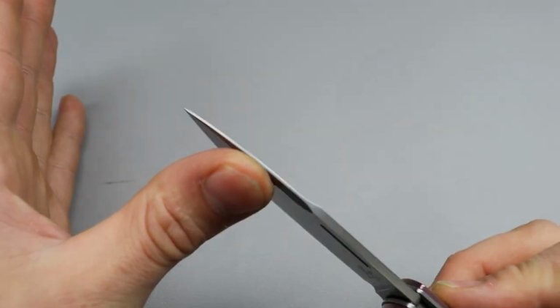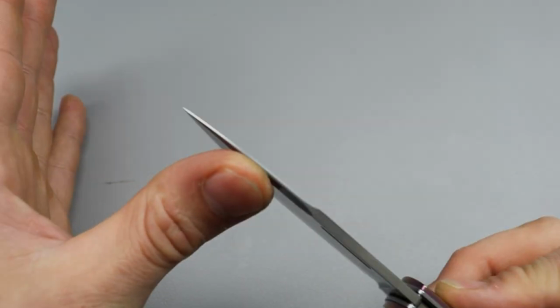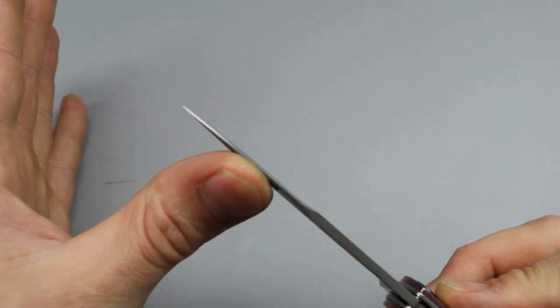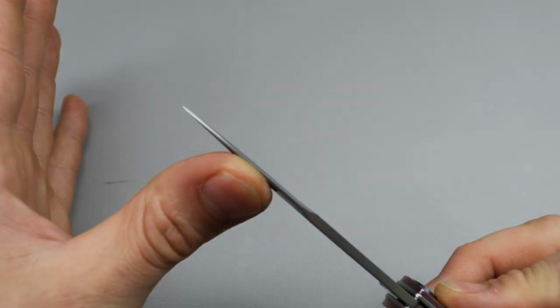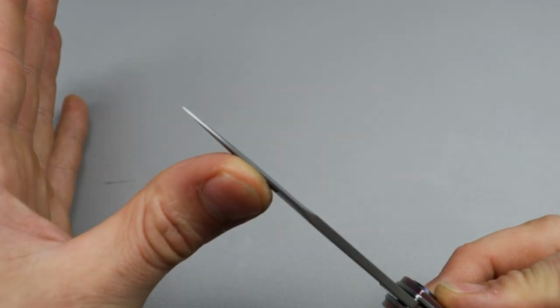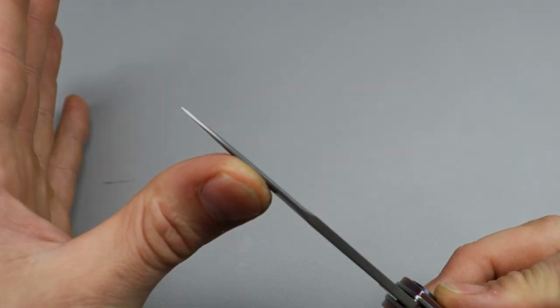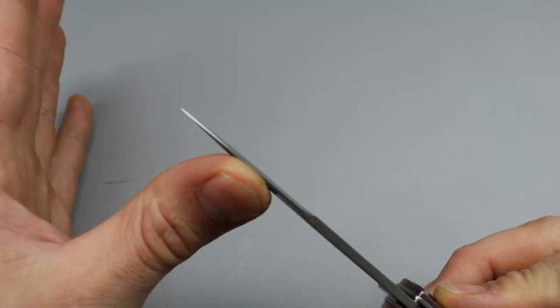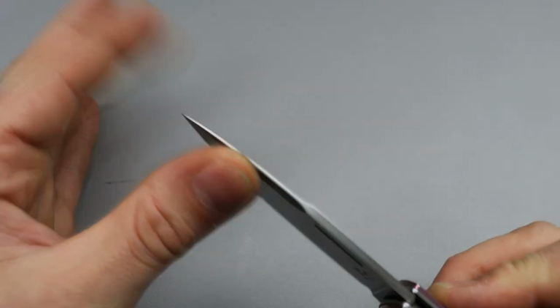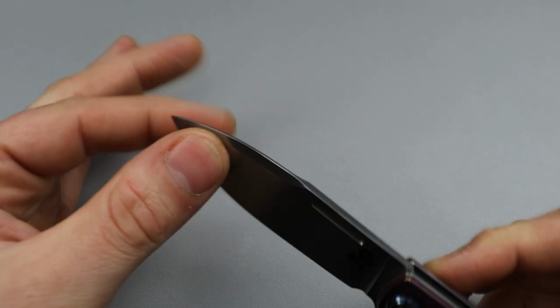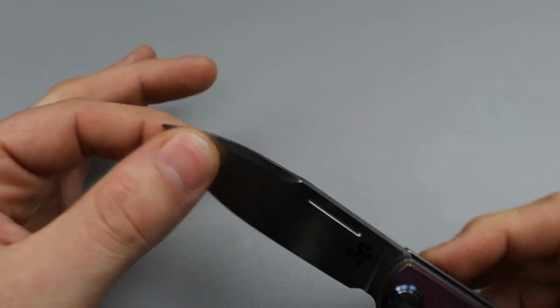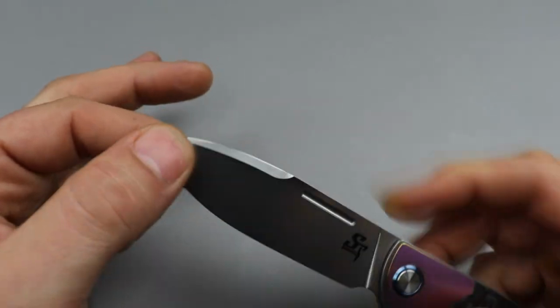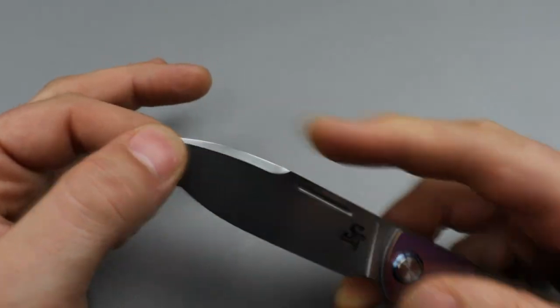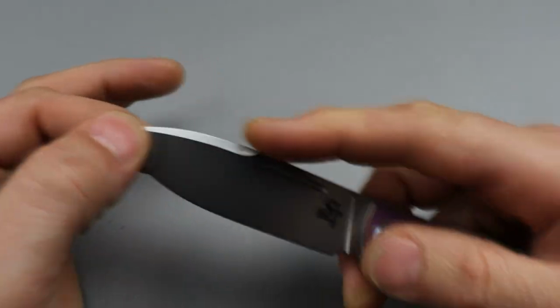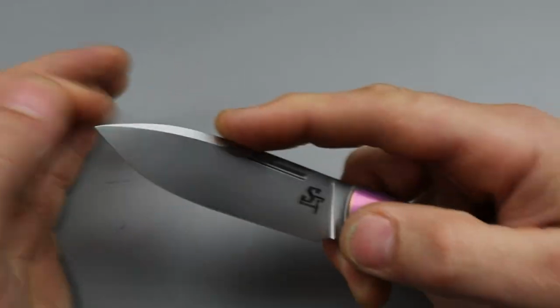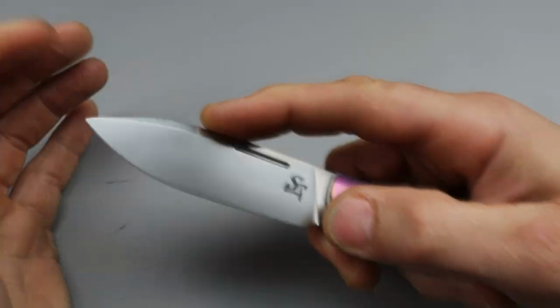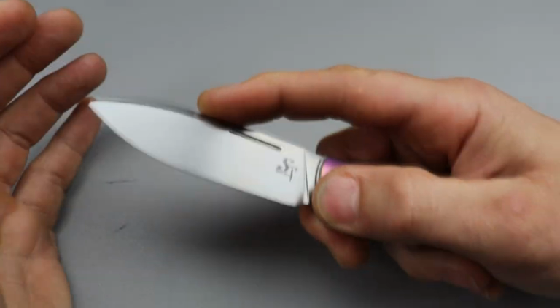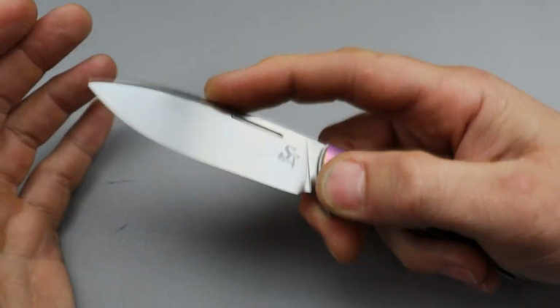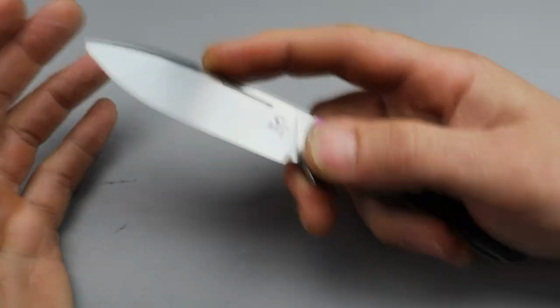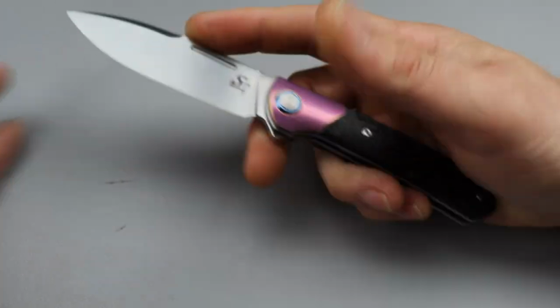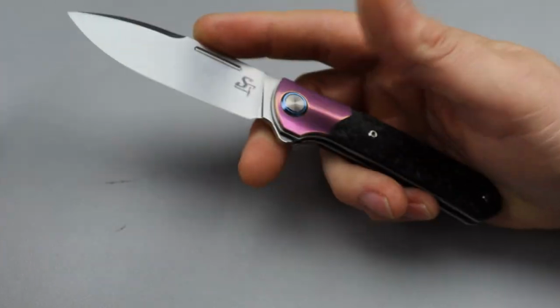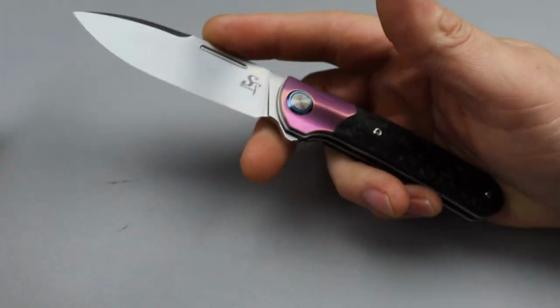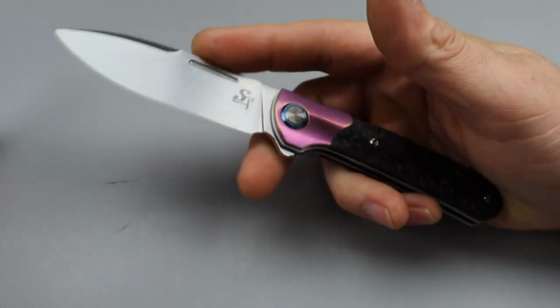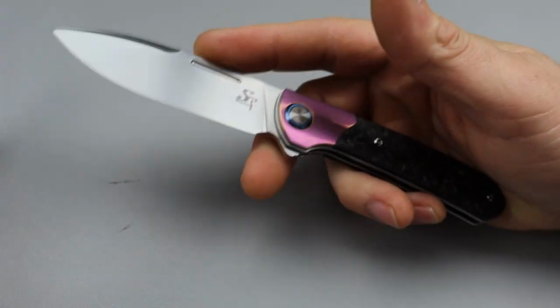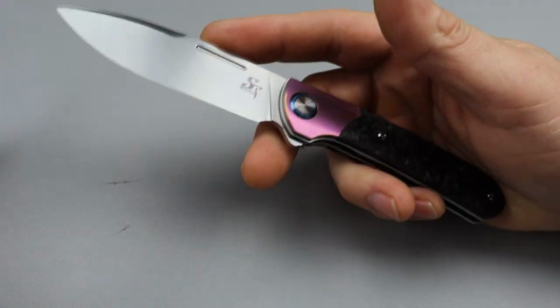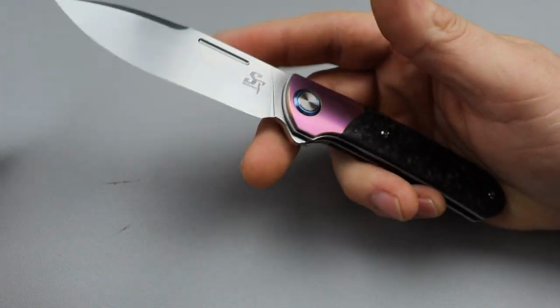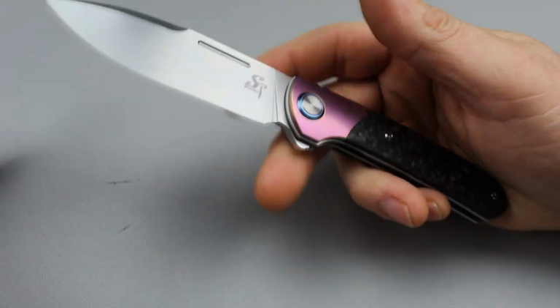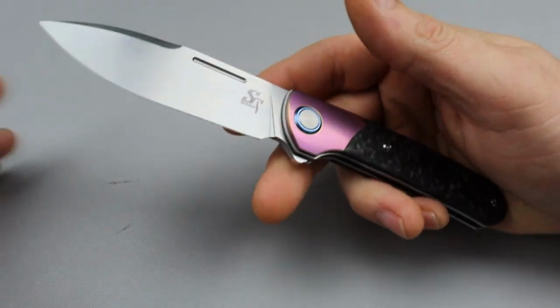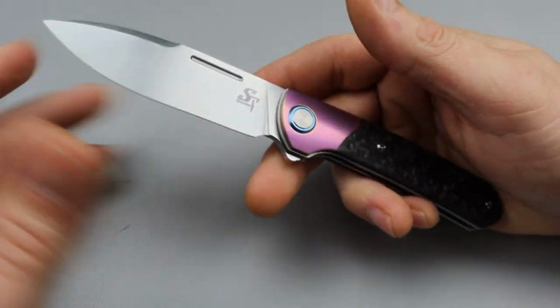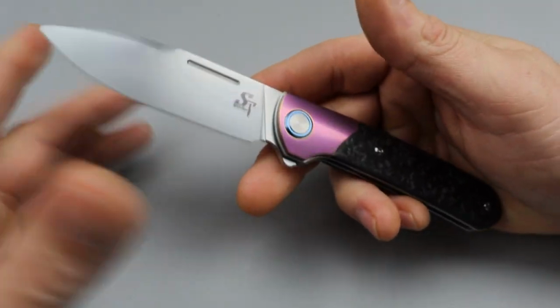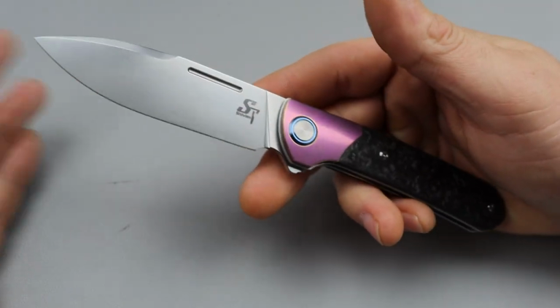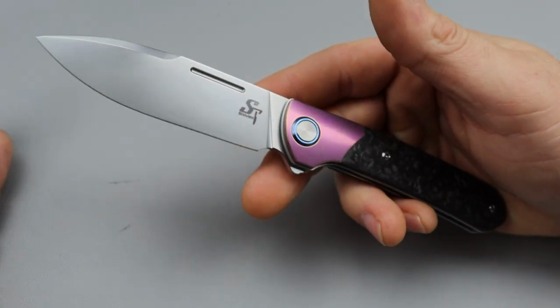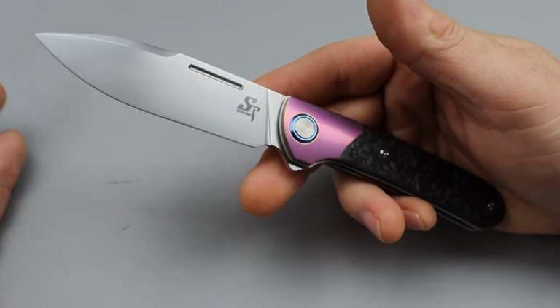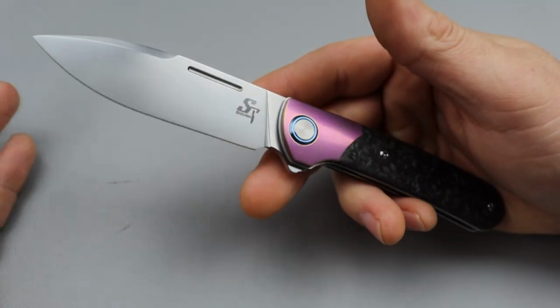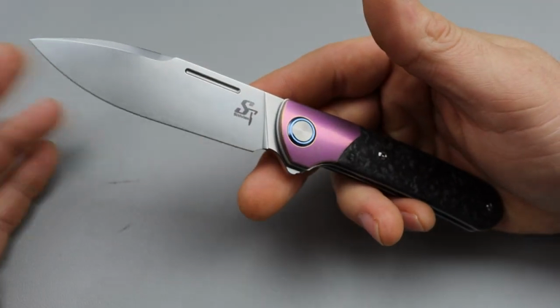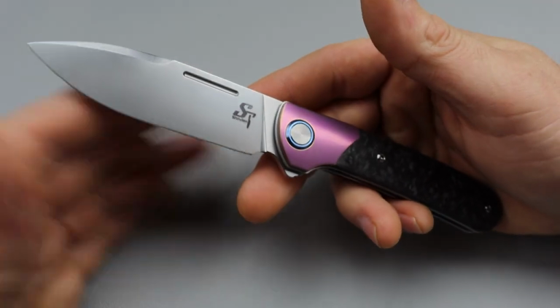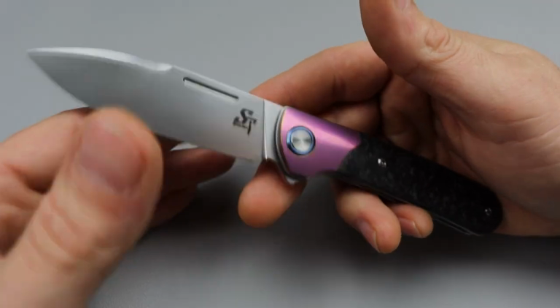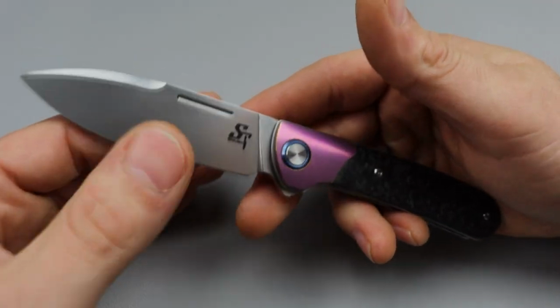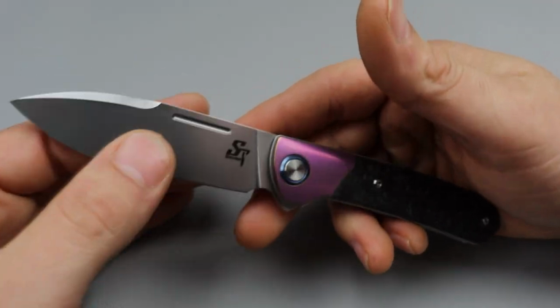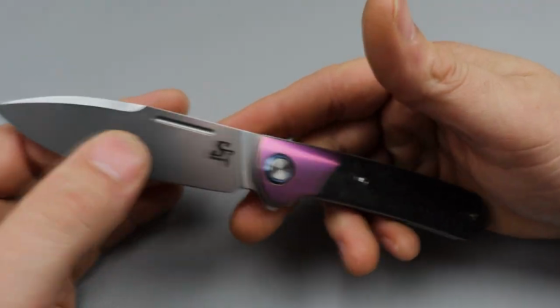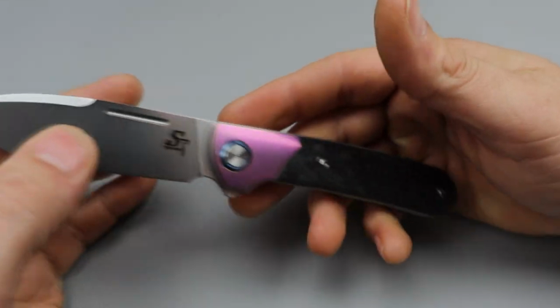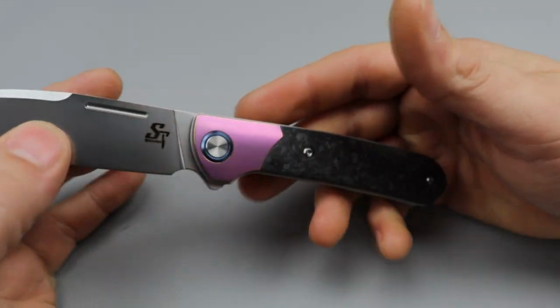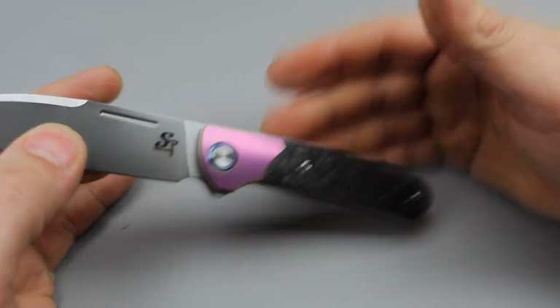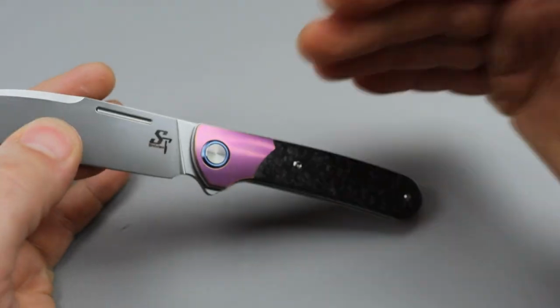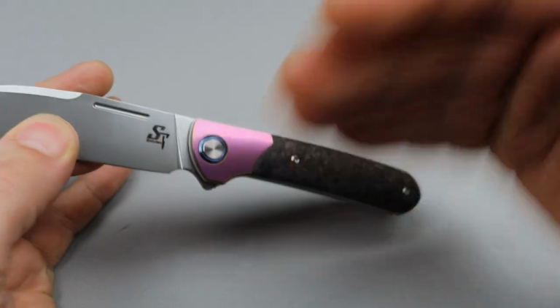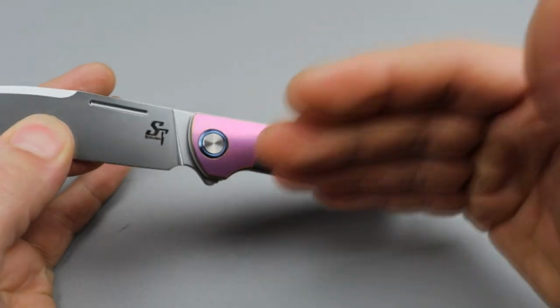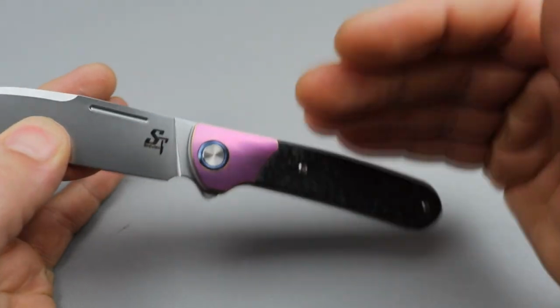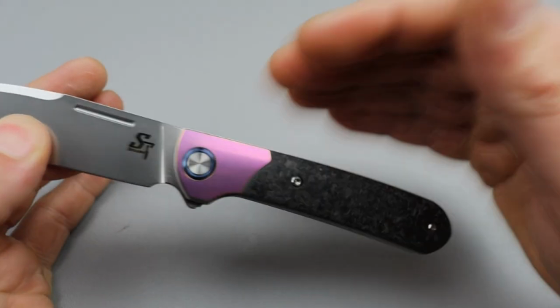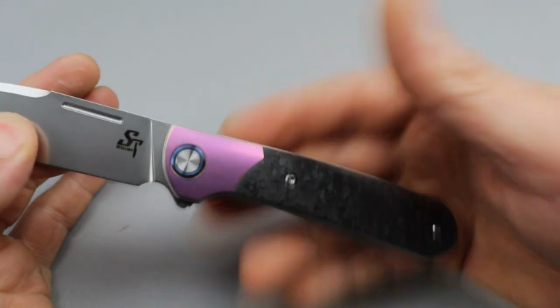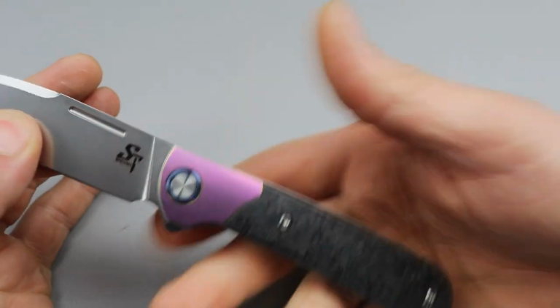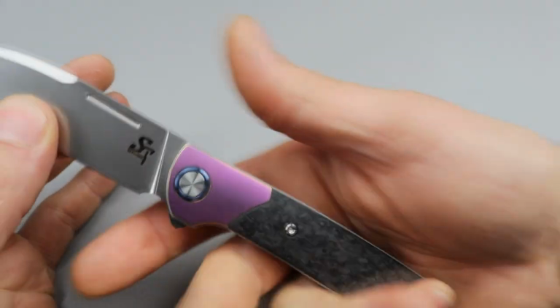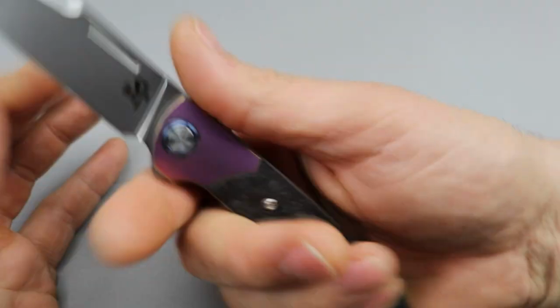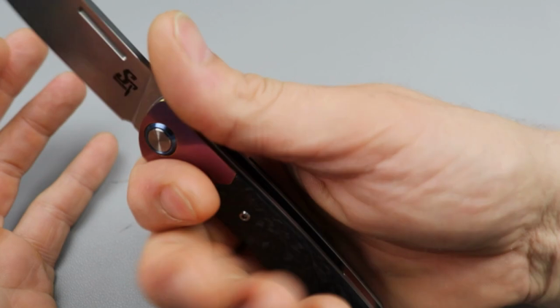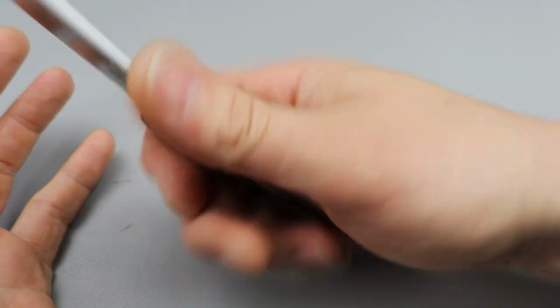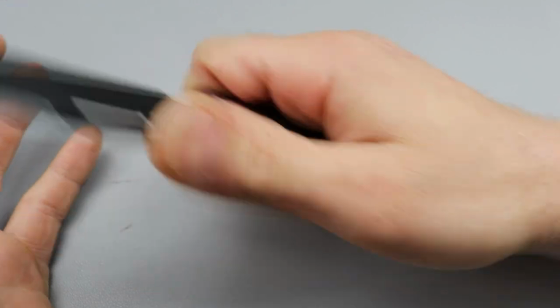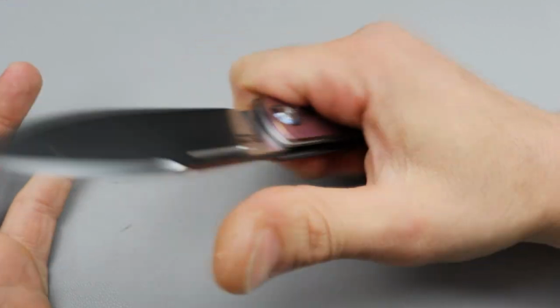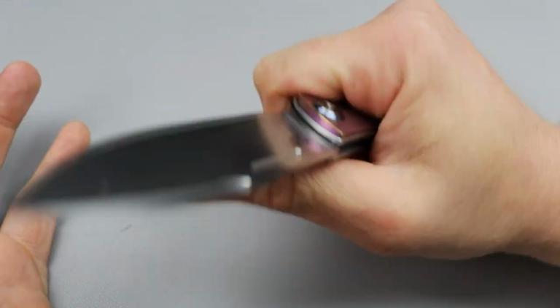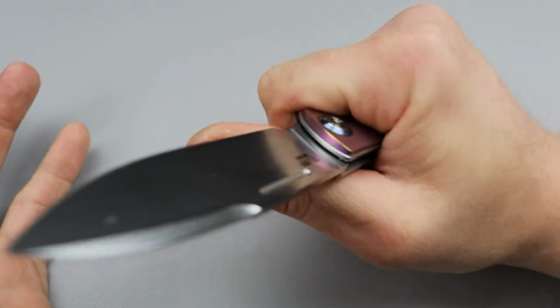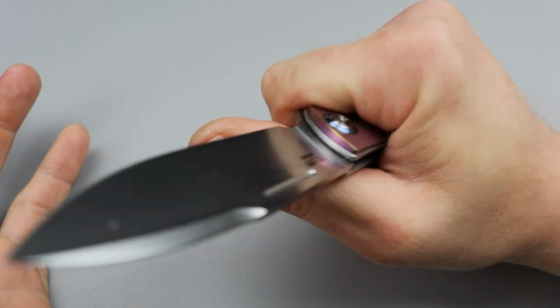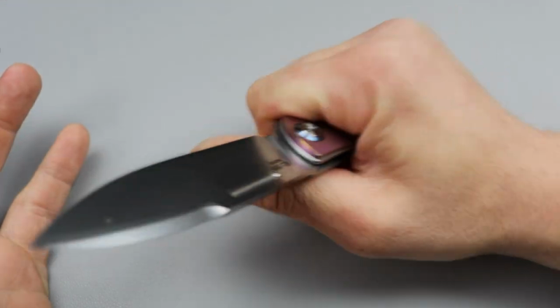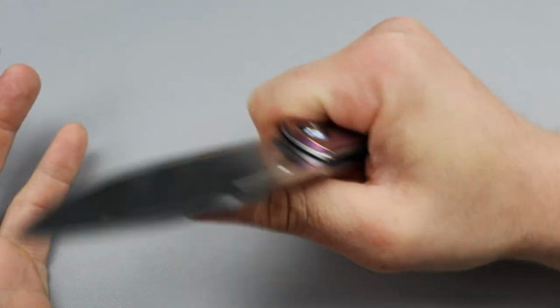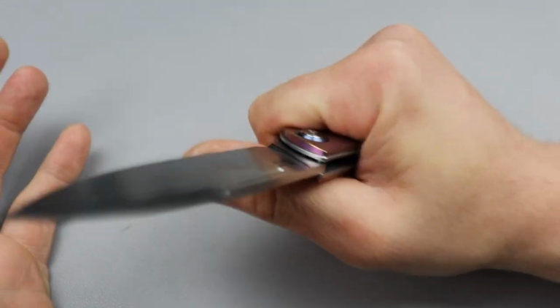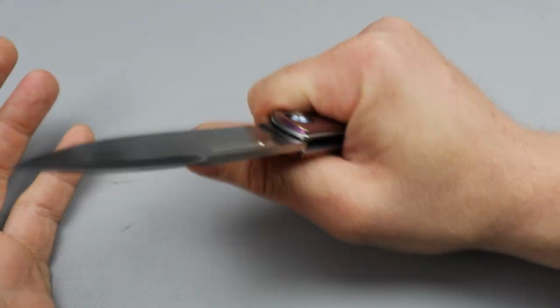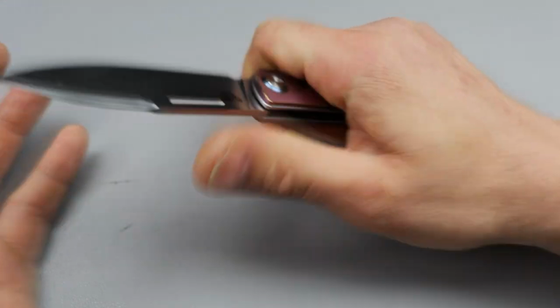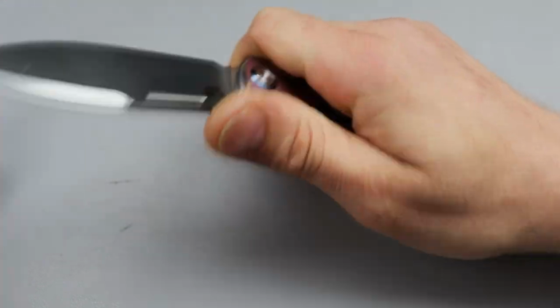The blade is a spear point with really thin, nice geometry. The tip is nice — it's going to be great for utility cutting and slicing.